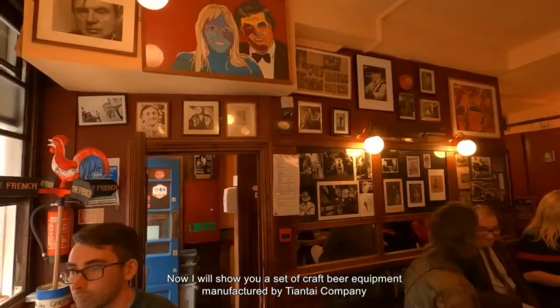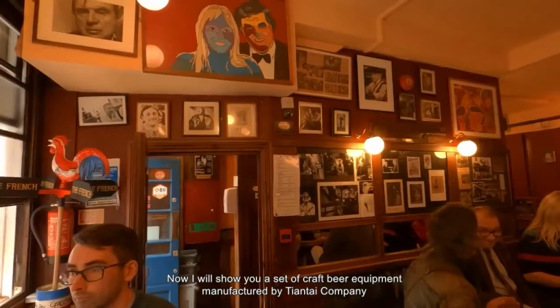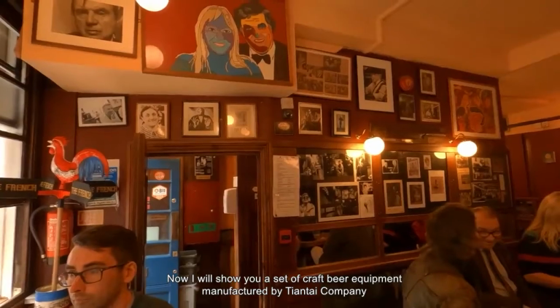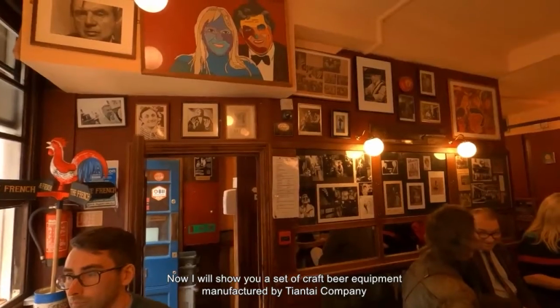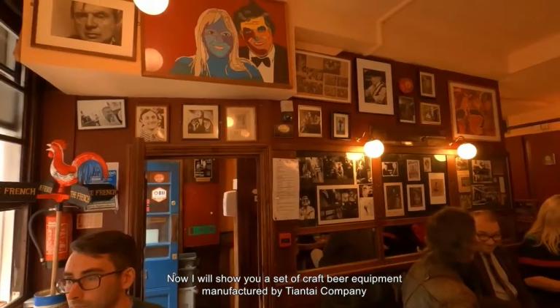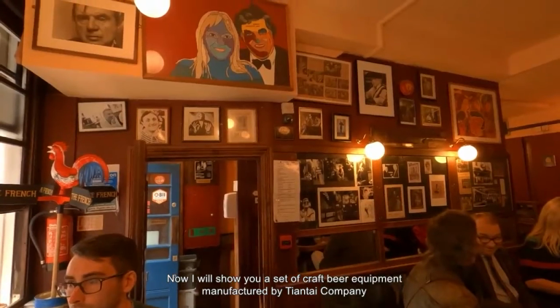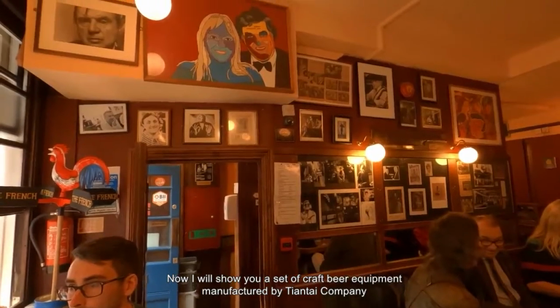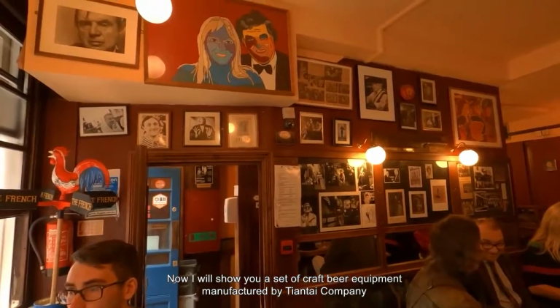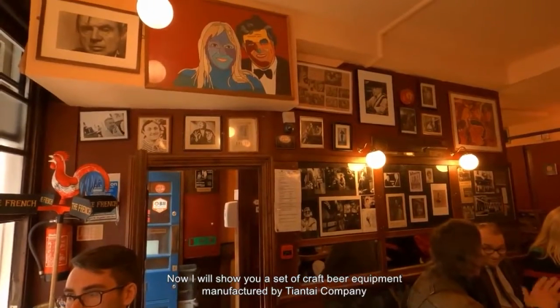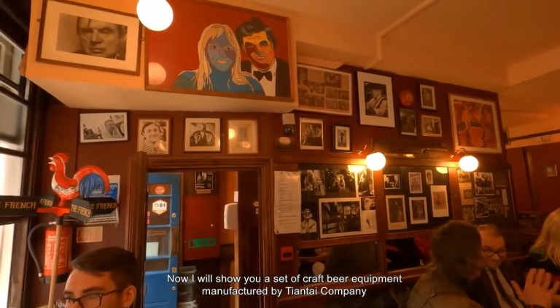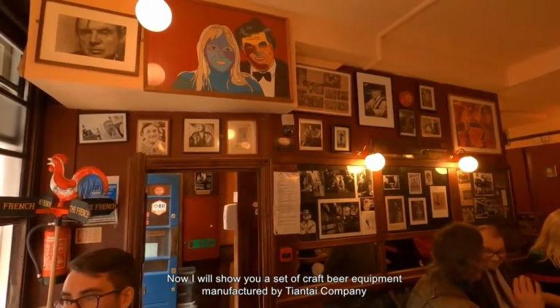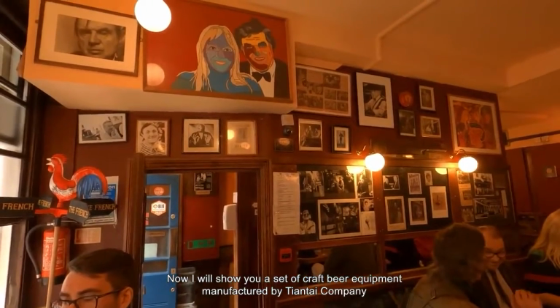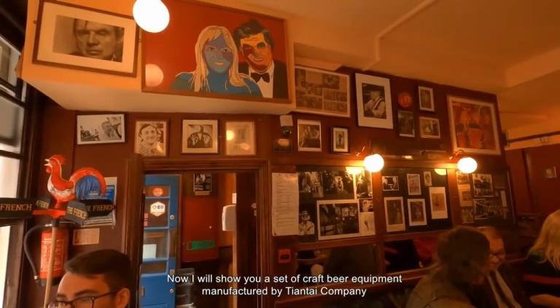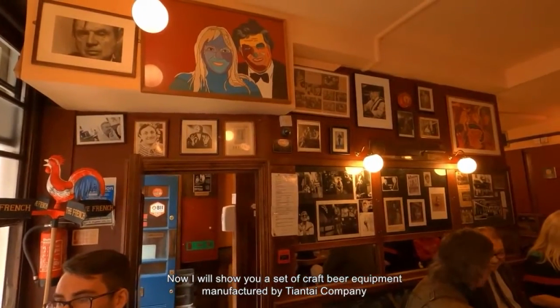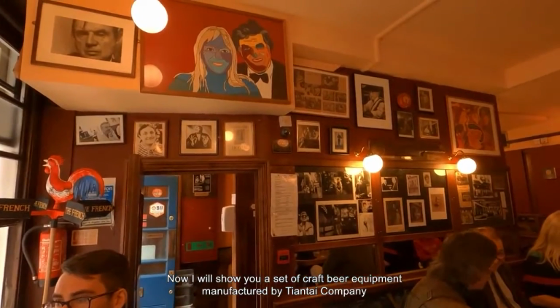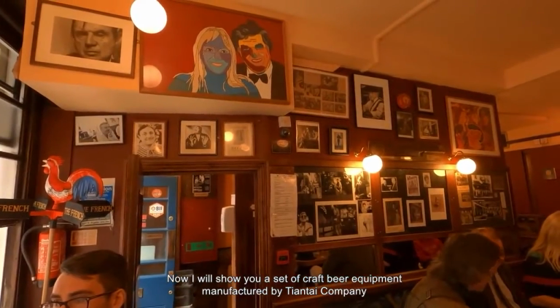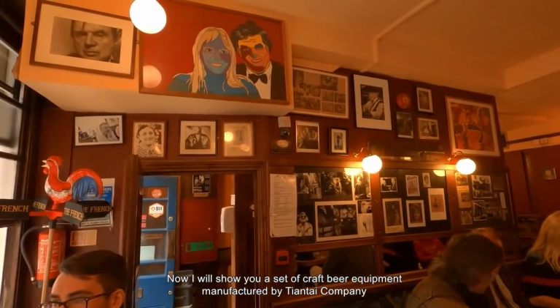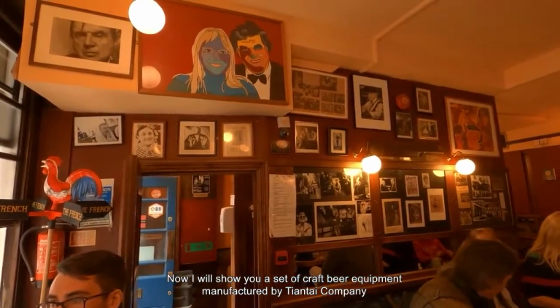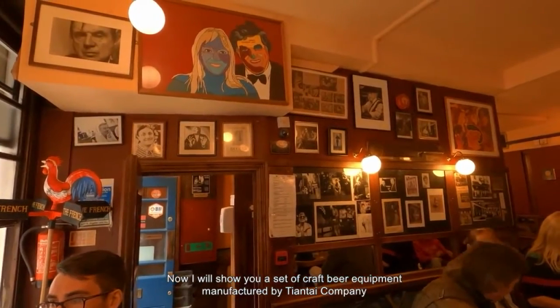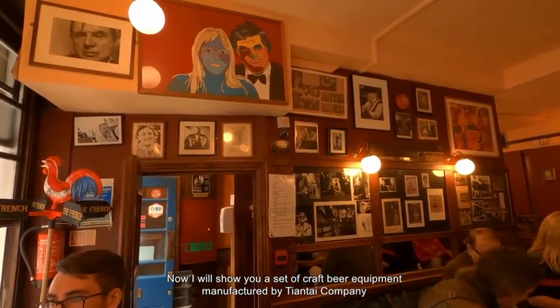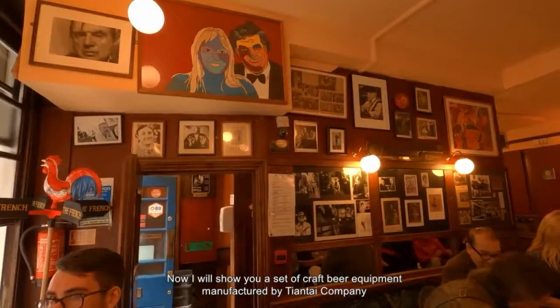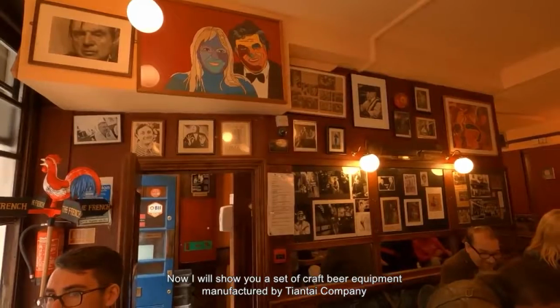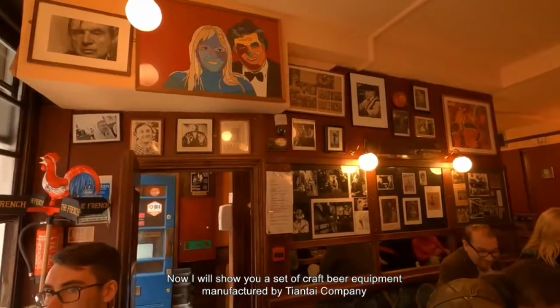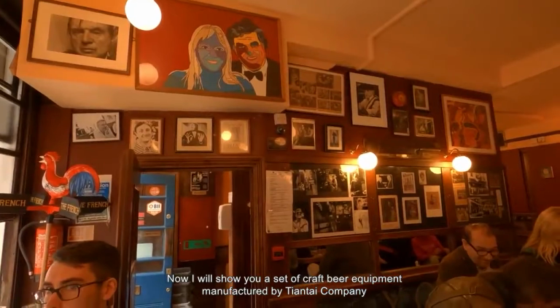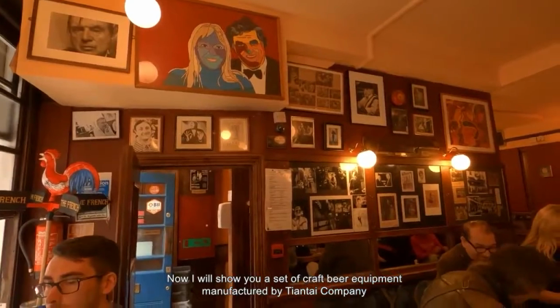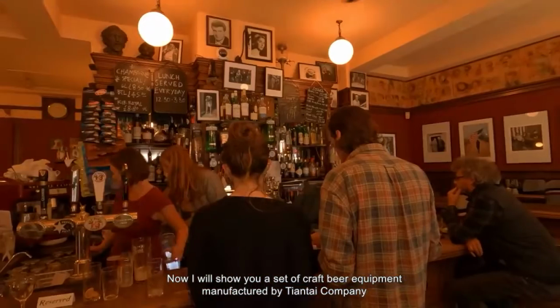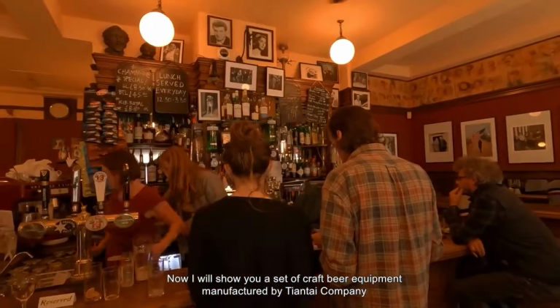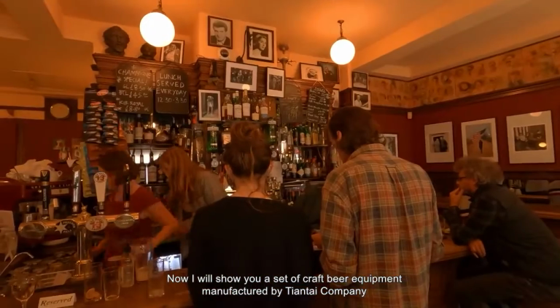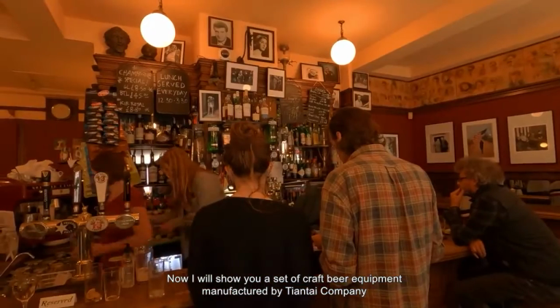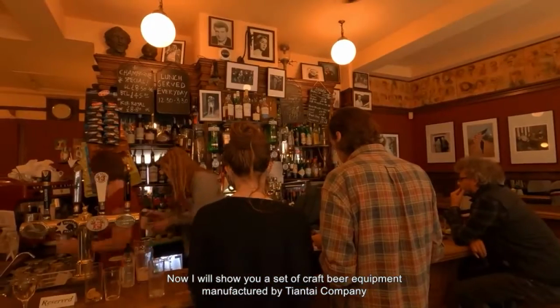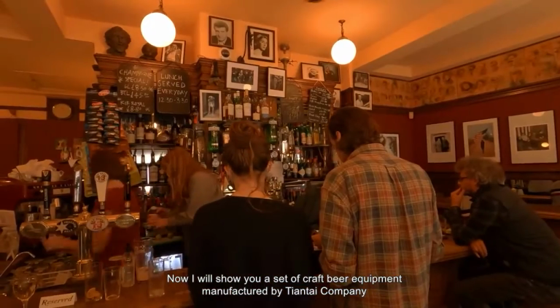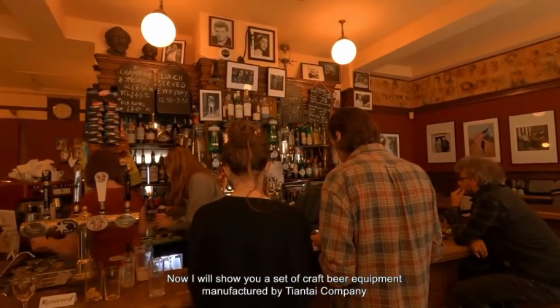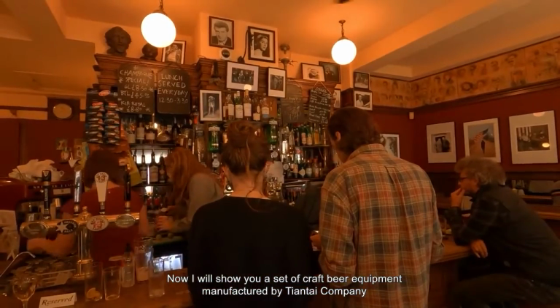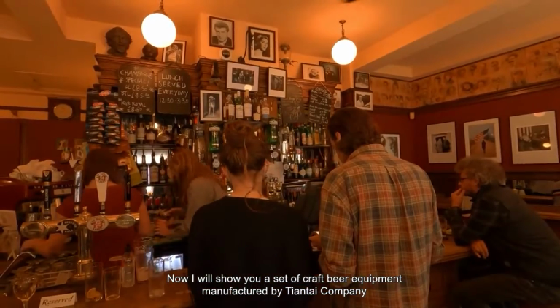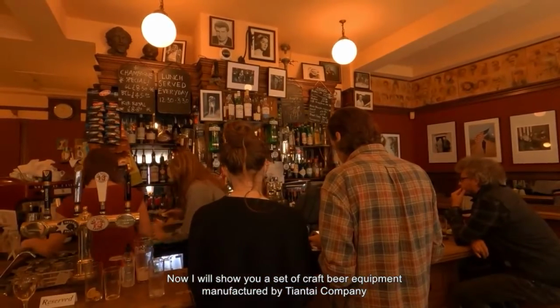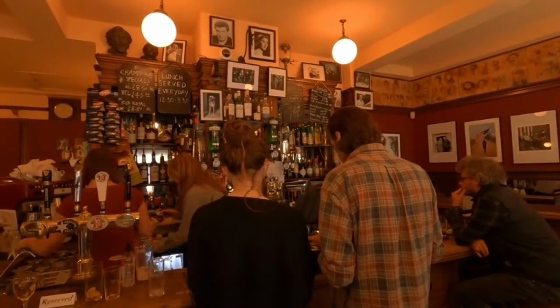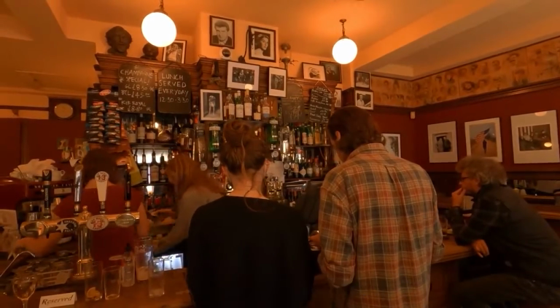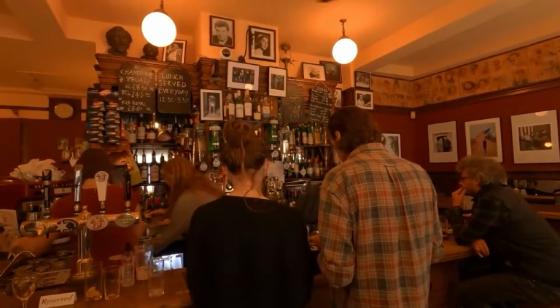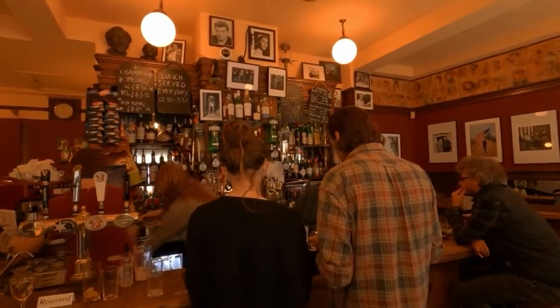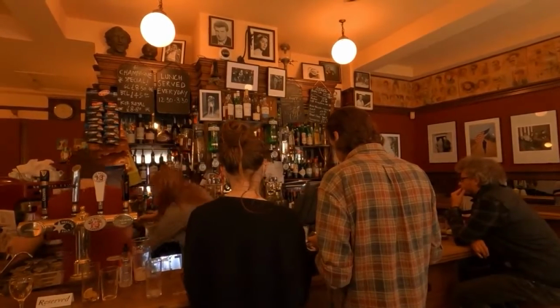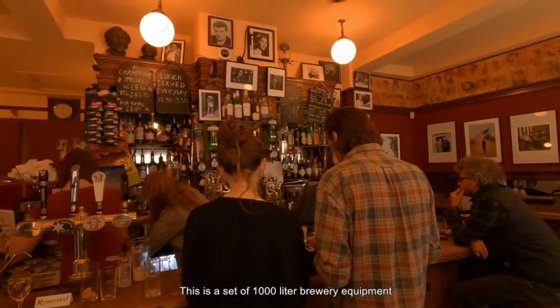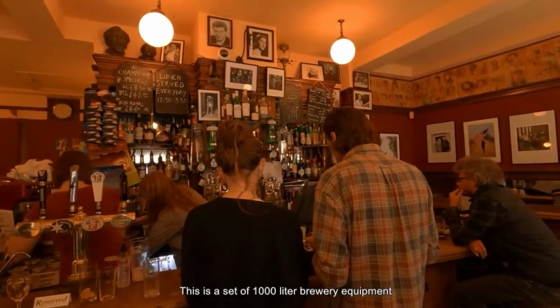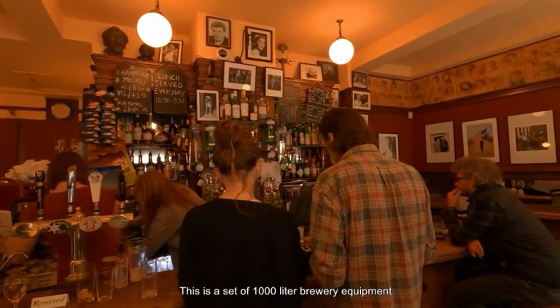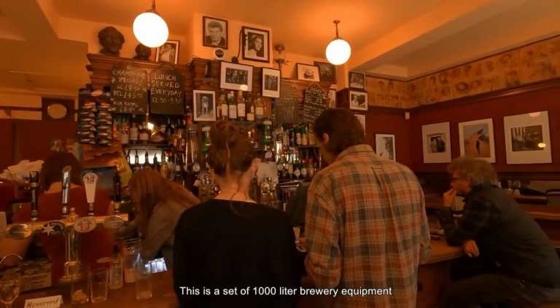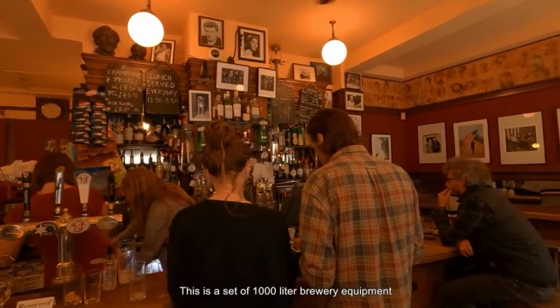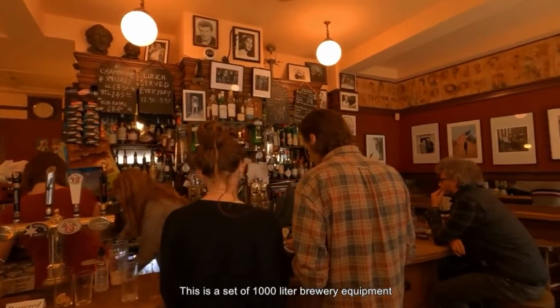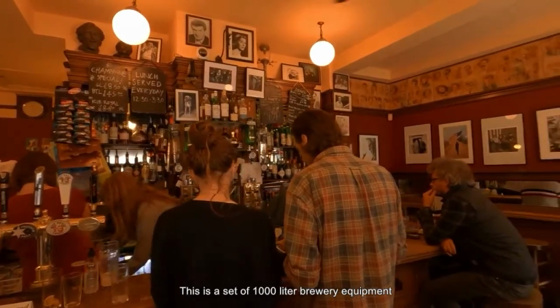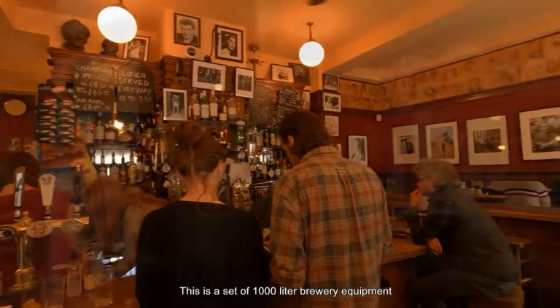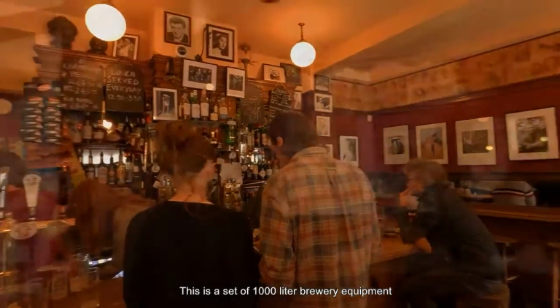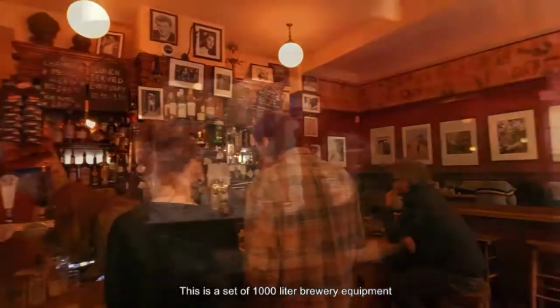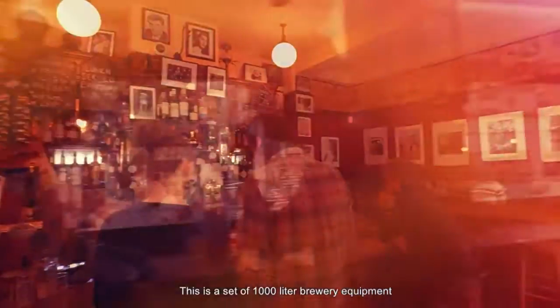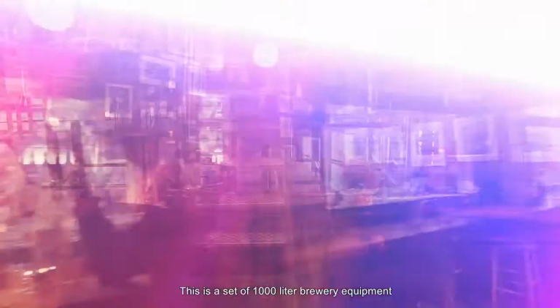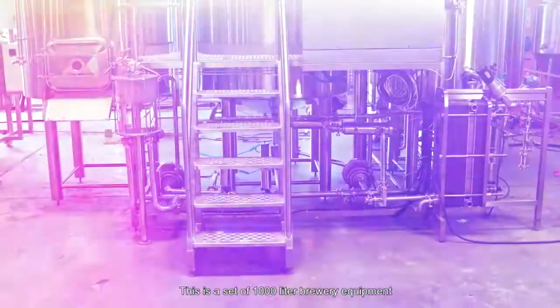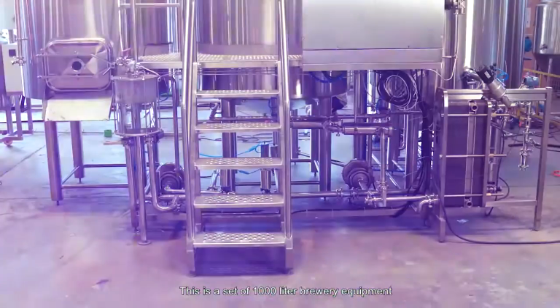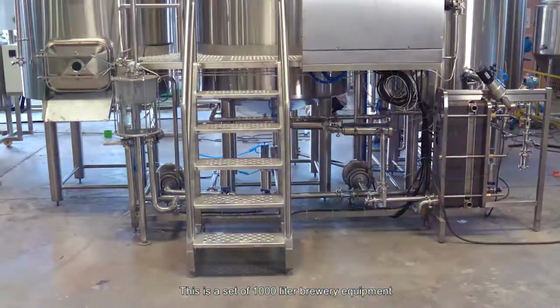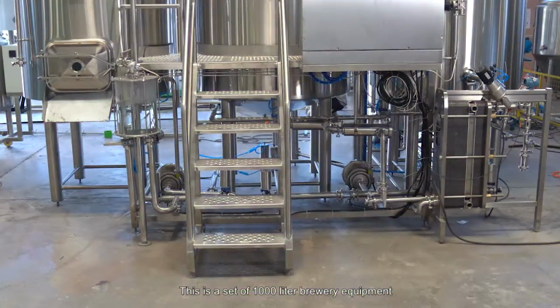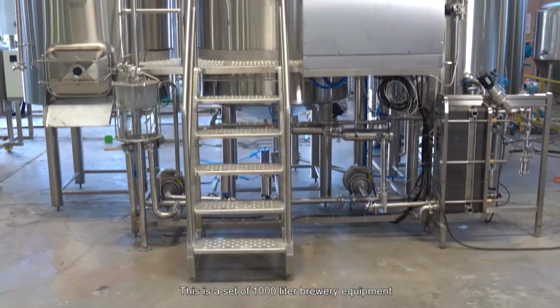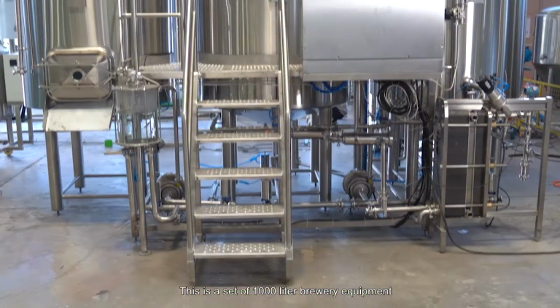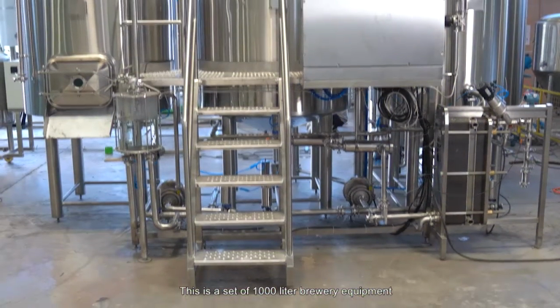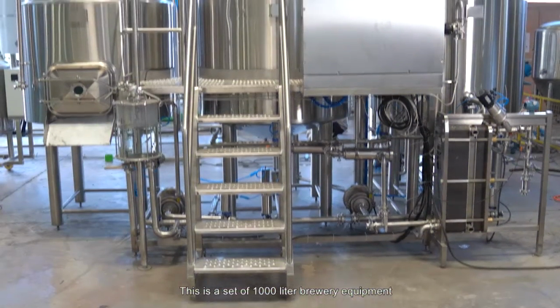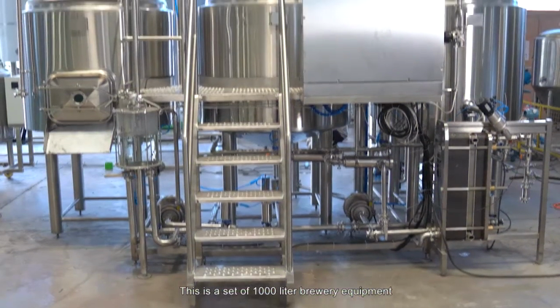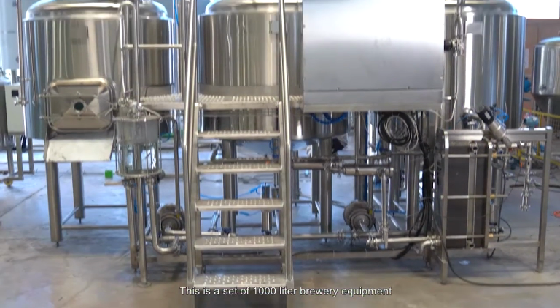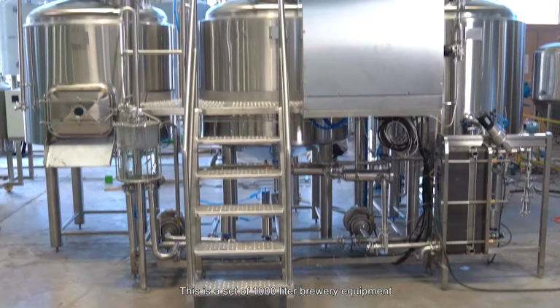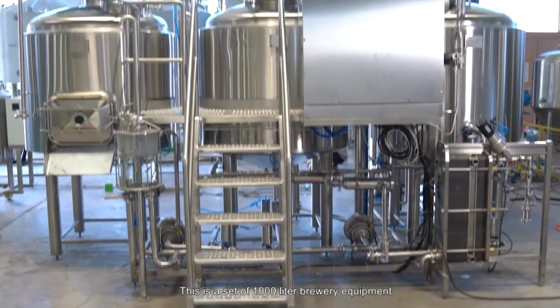Now I'll show you a set of craft beer equipment manufactured by Tiantai Company. This is a set of 1,000-liter brewery equipment.